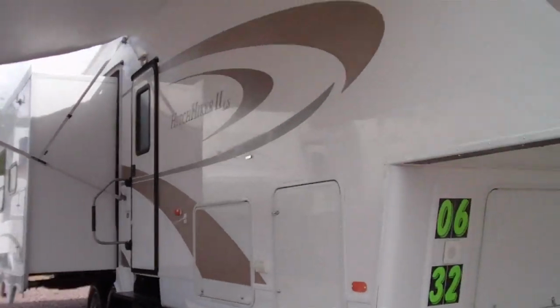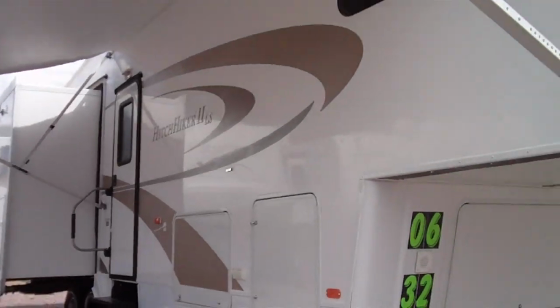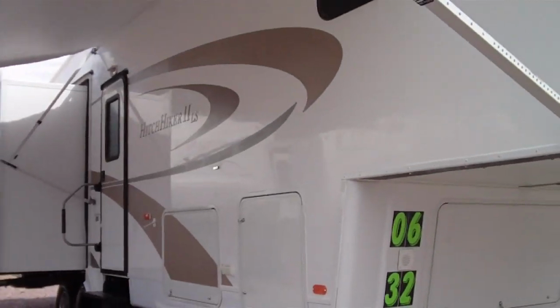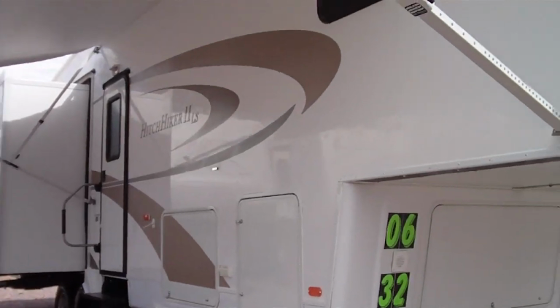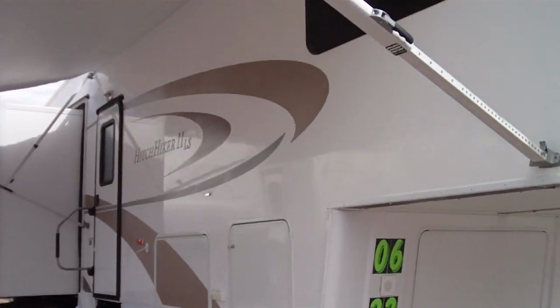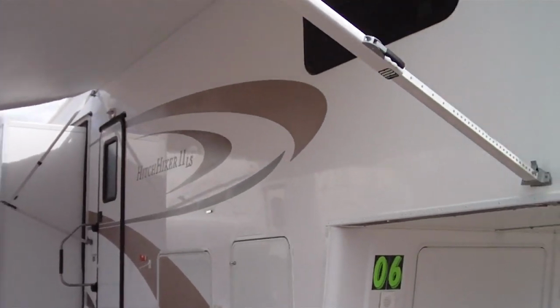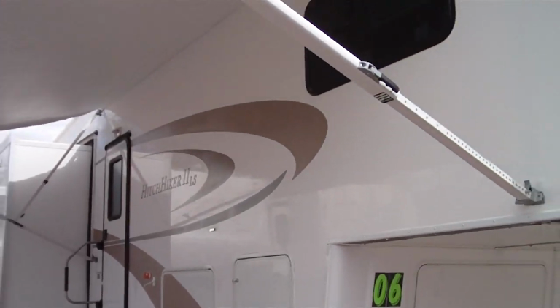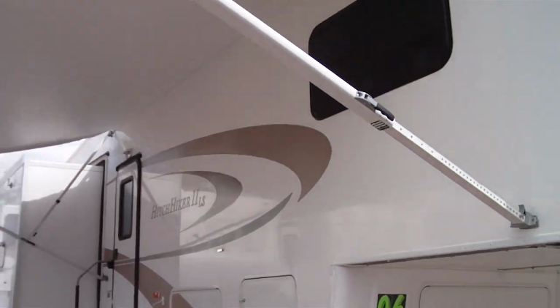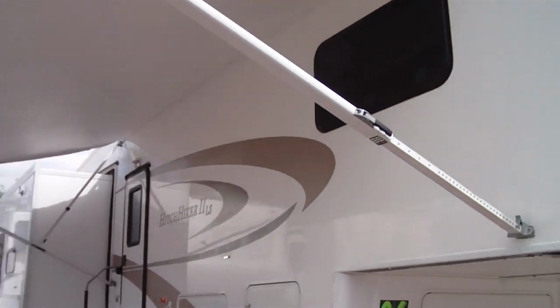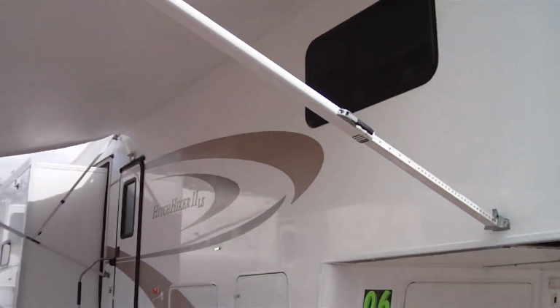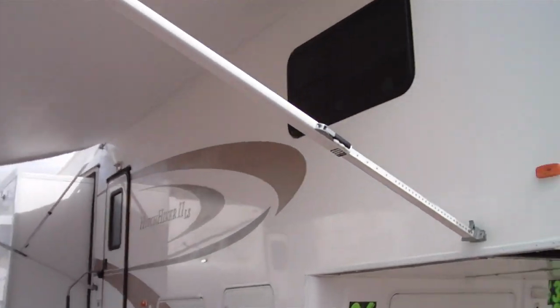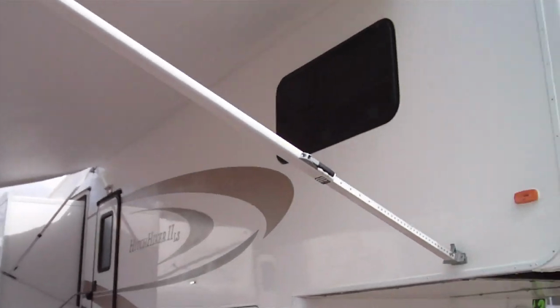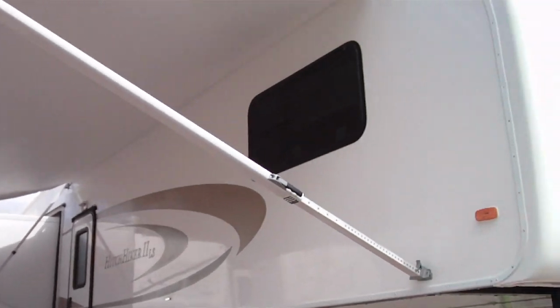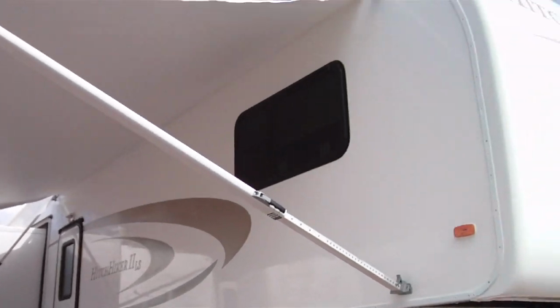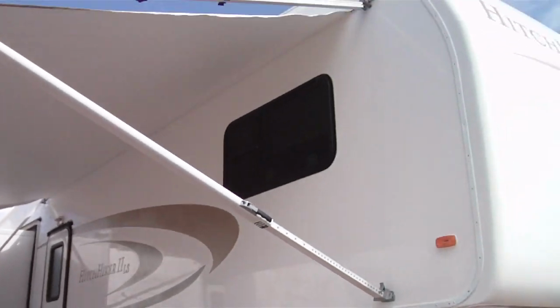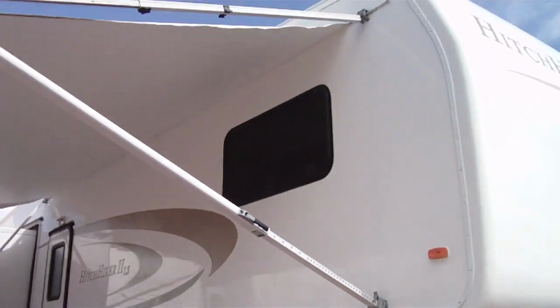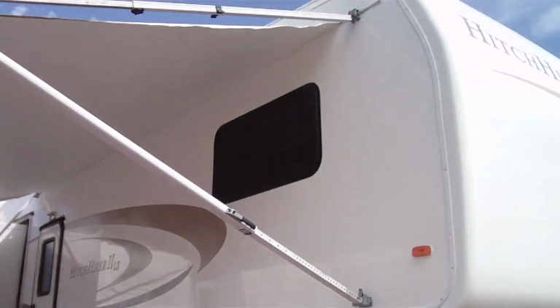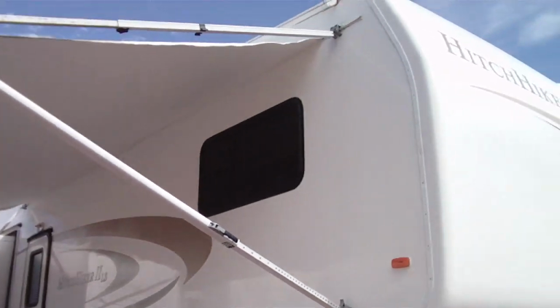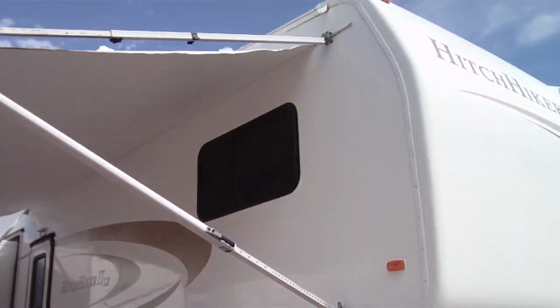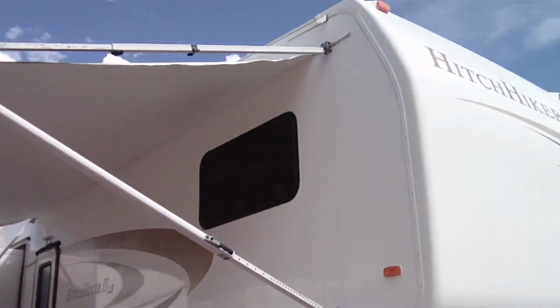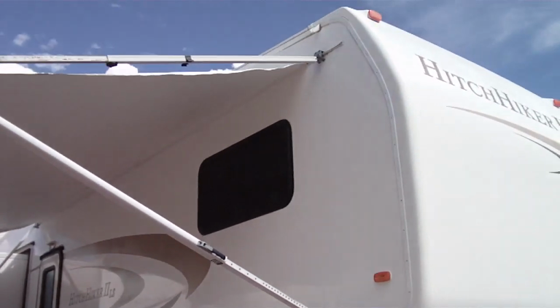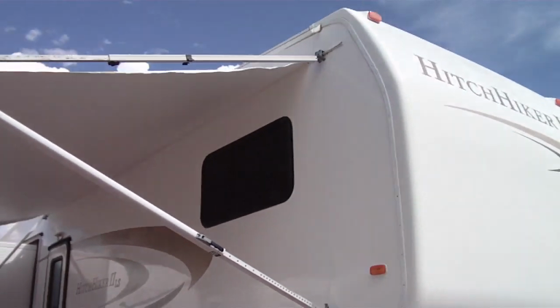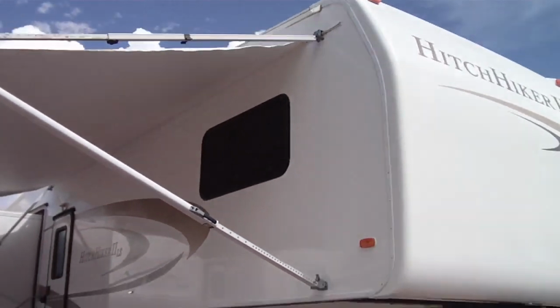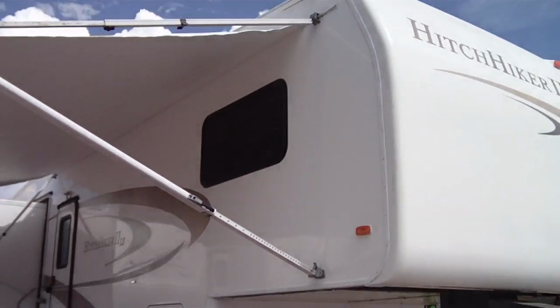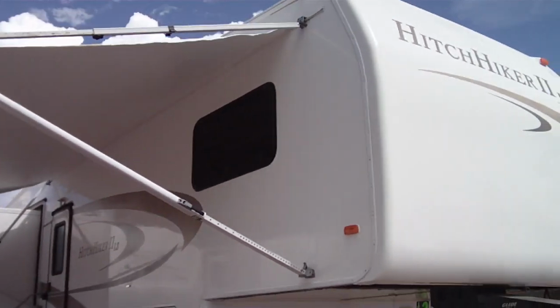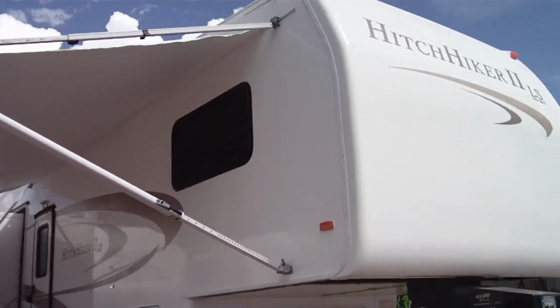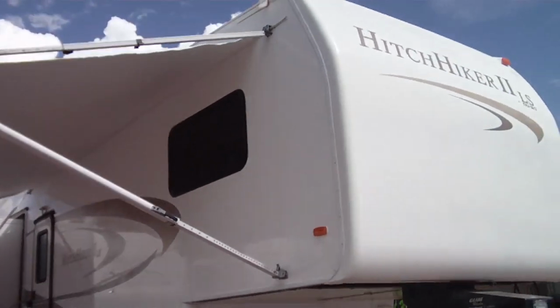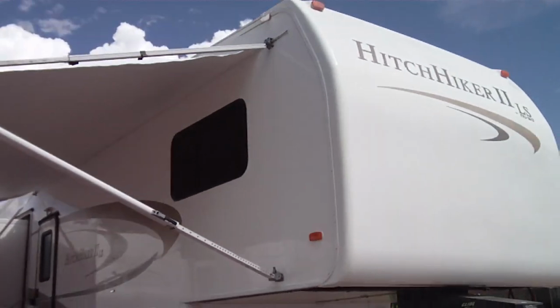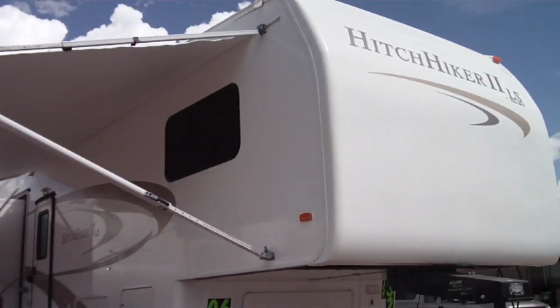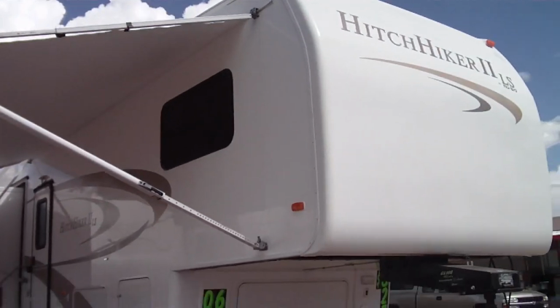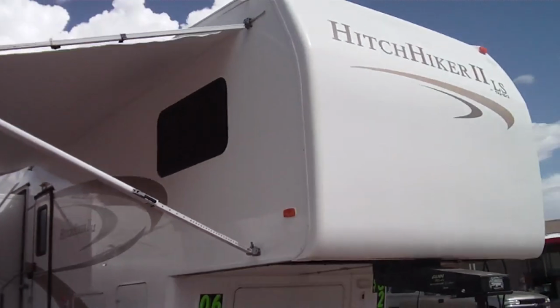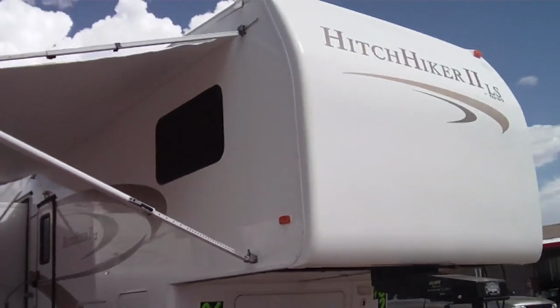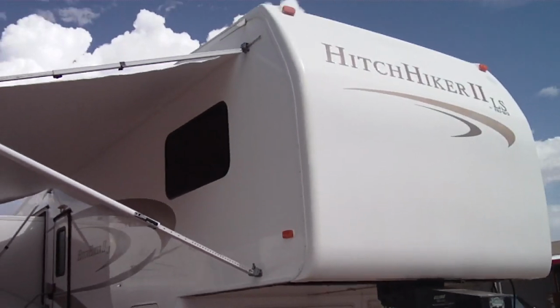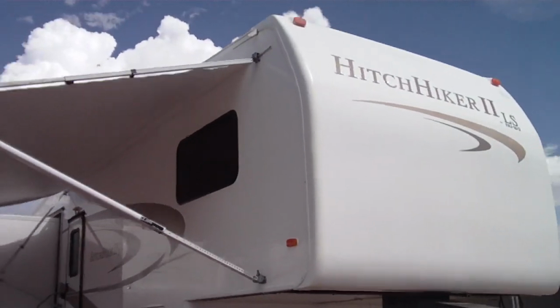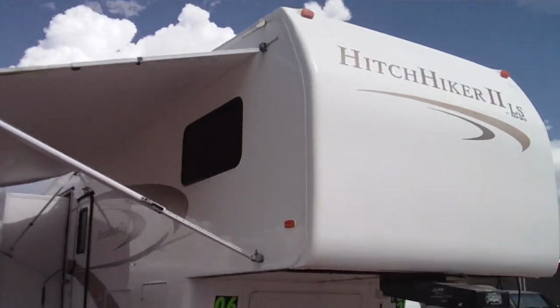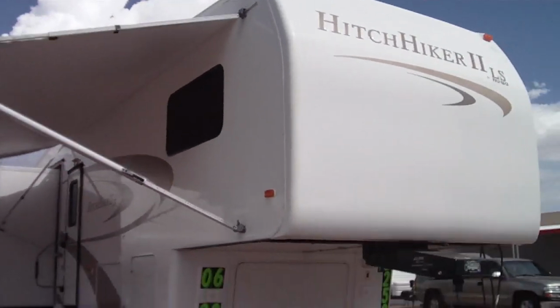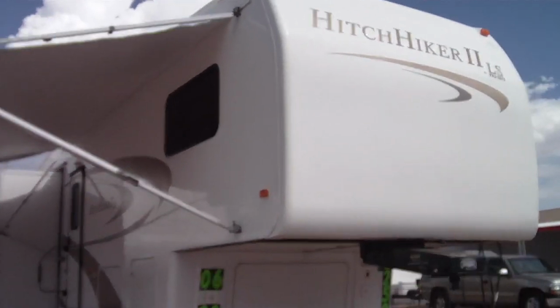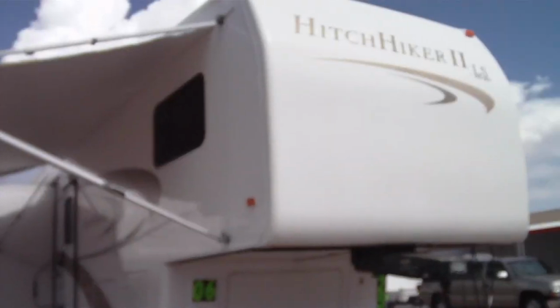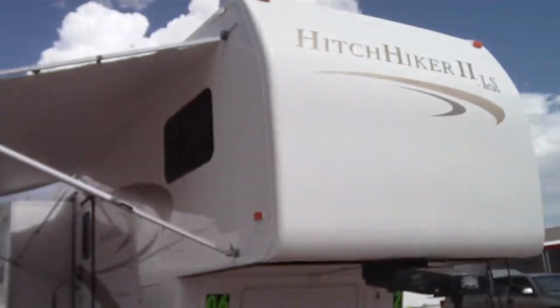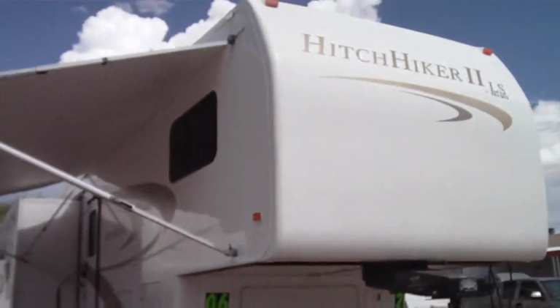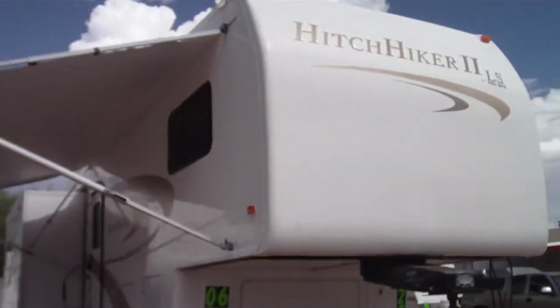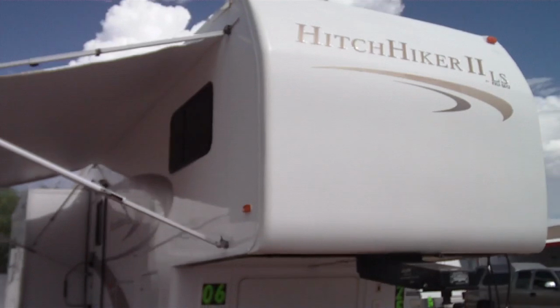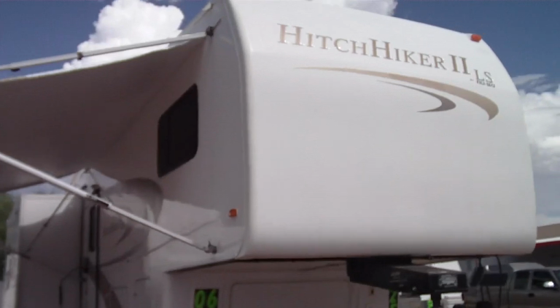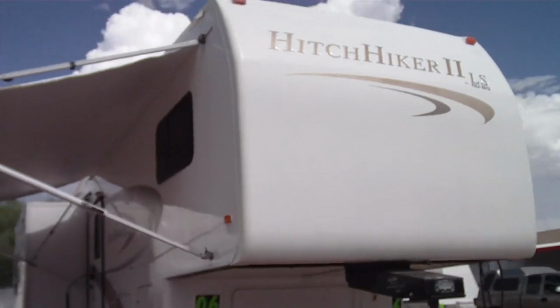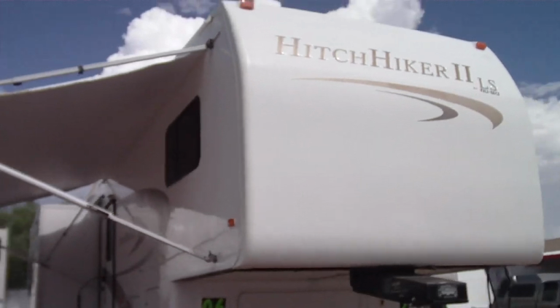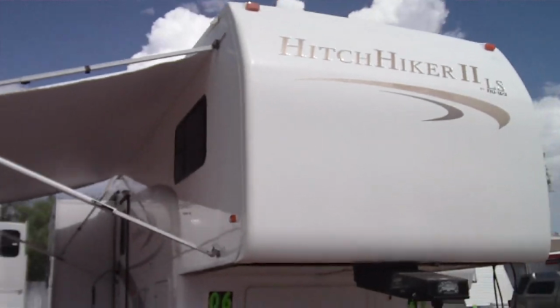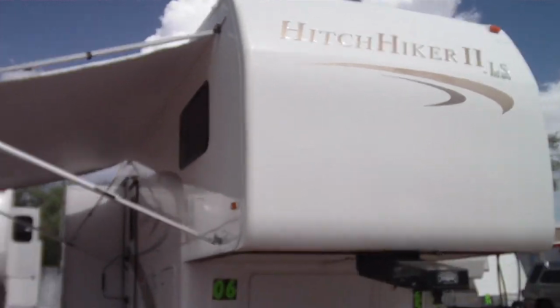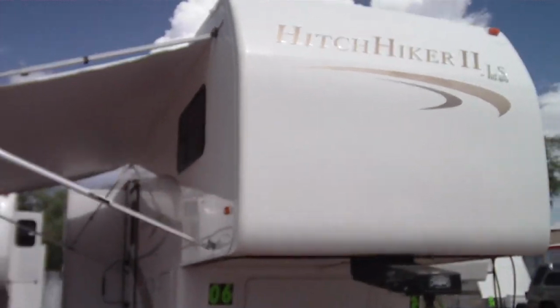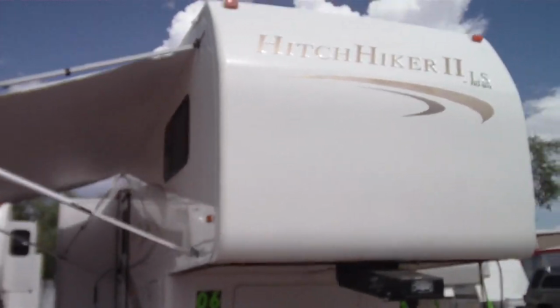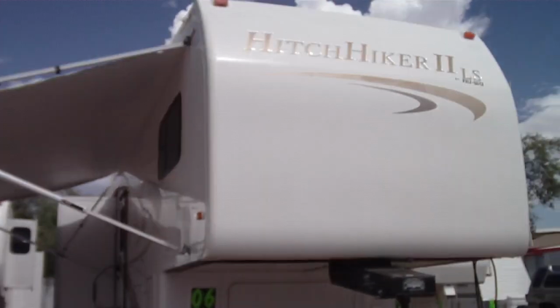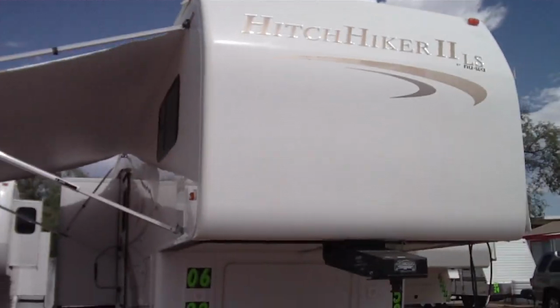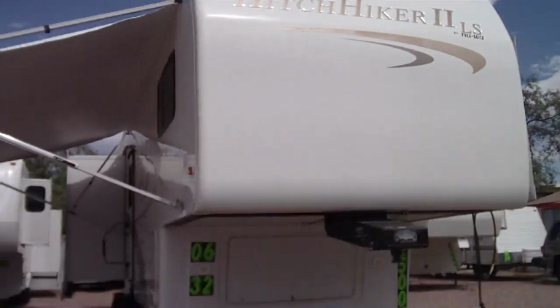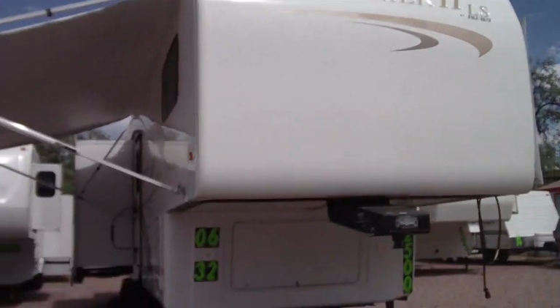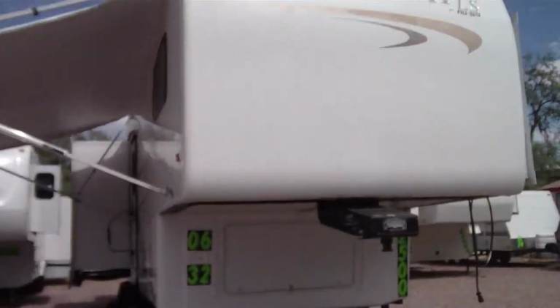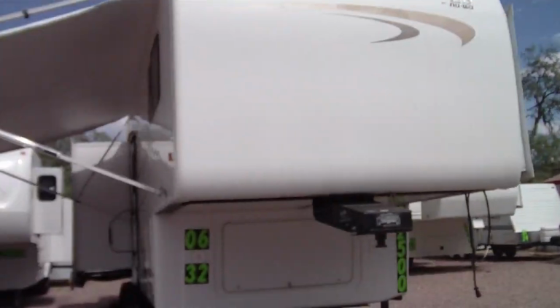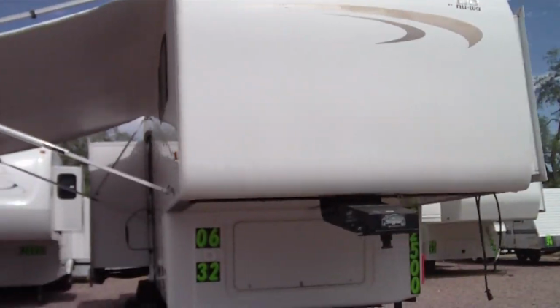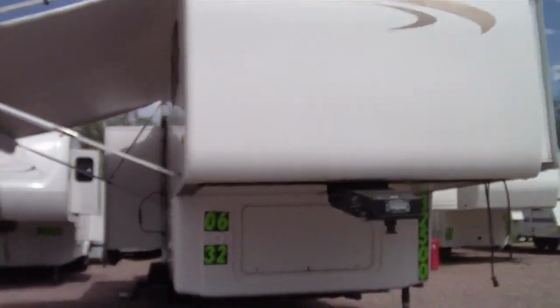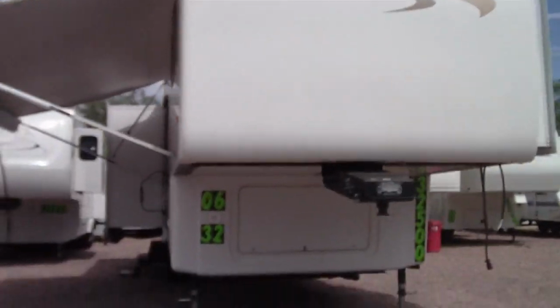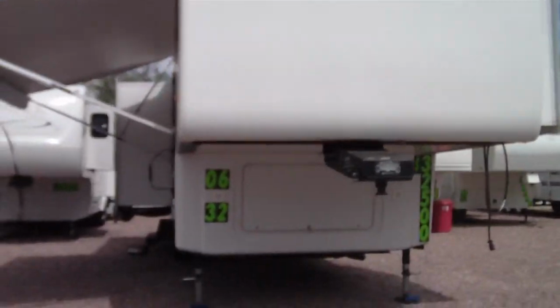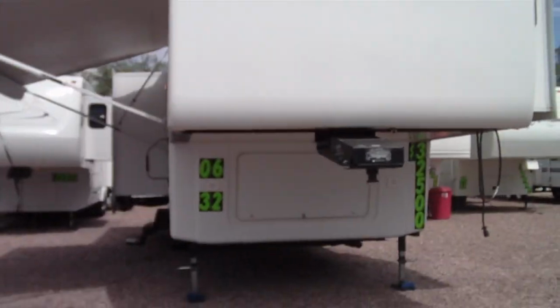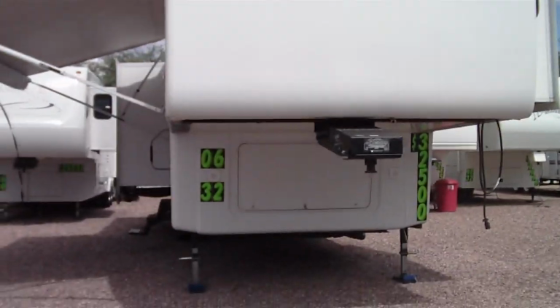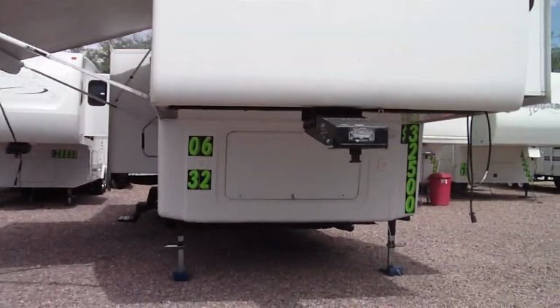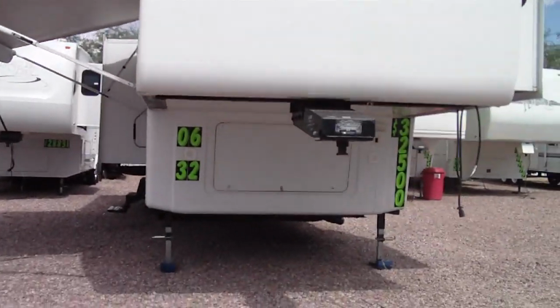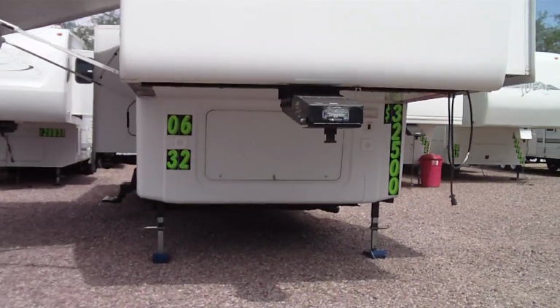We also invite you to spend the night in this — just let us know ahead of time. Thank you very much for watching our video.